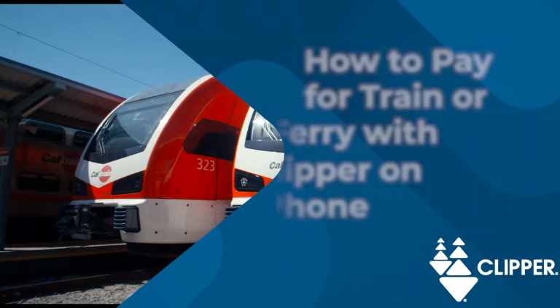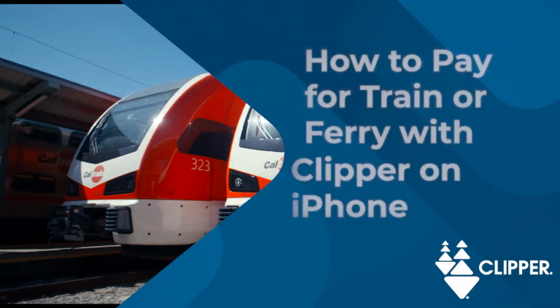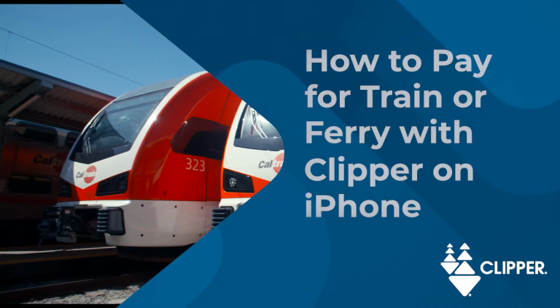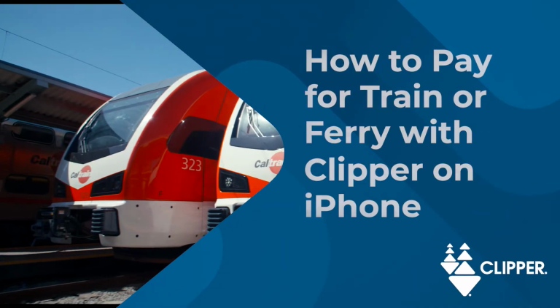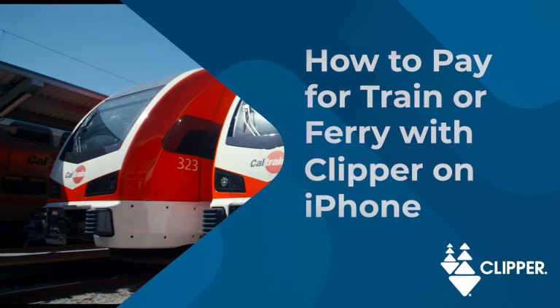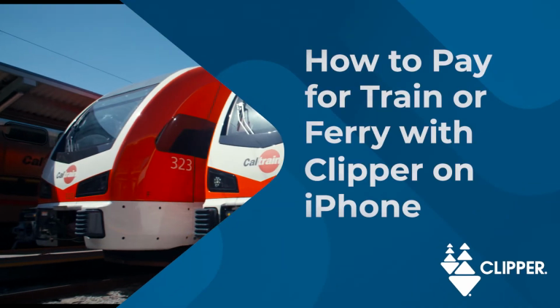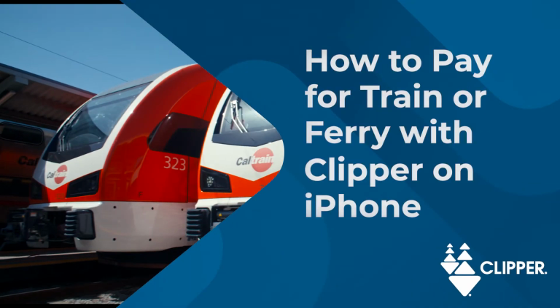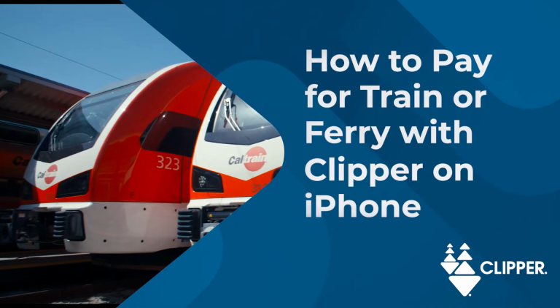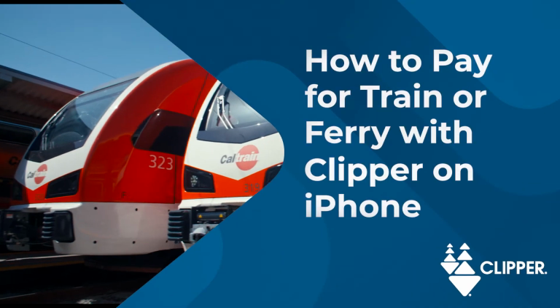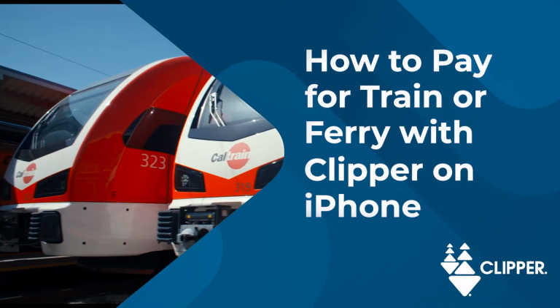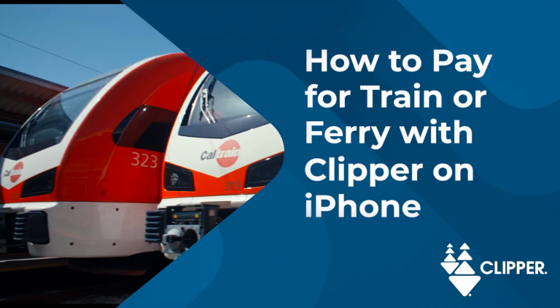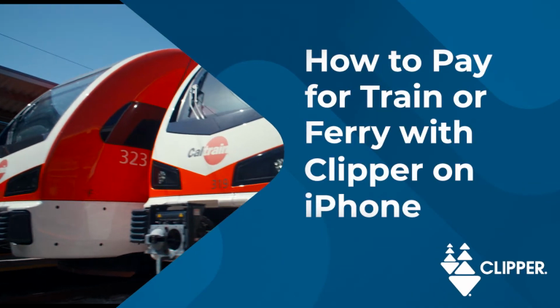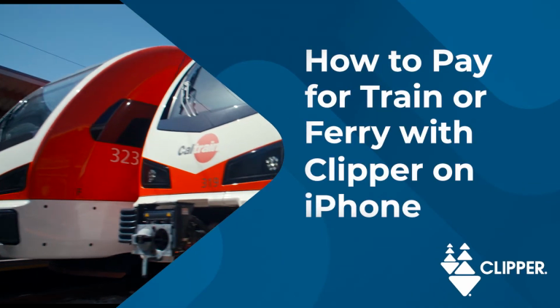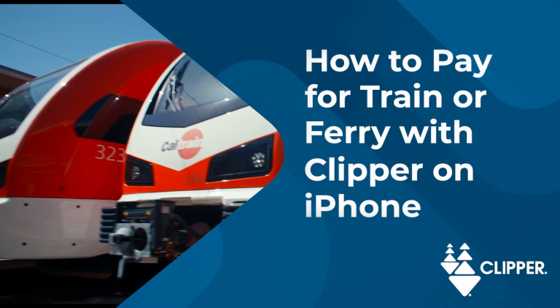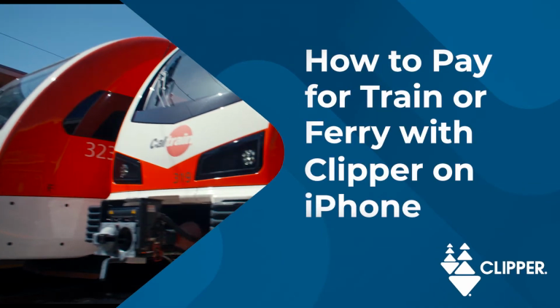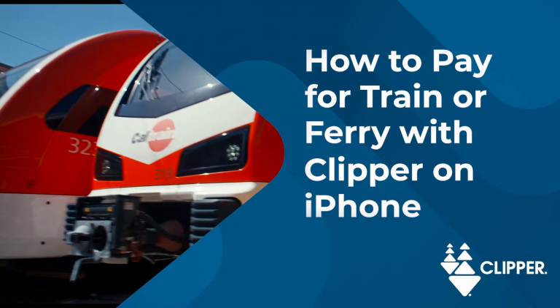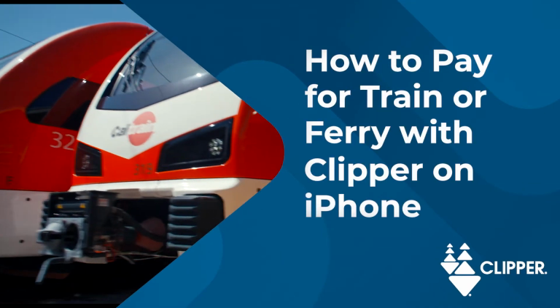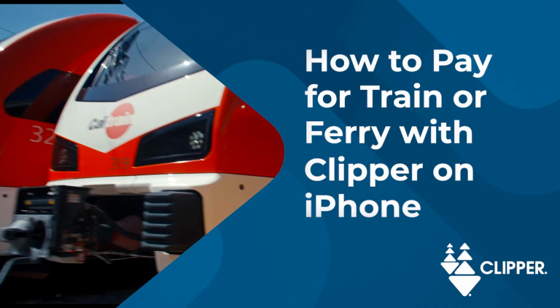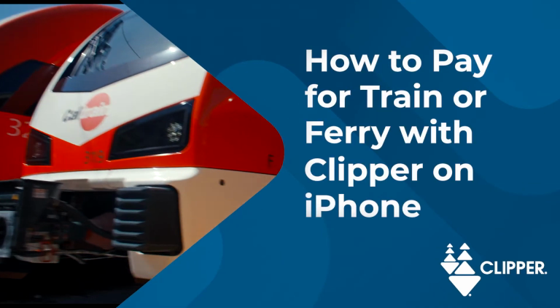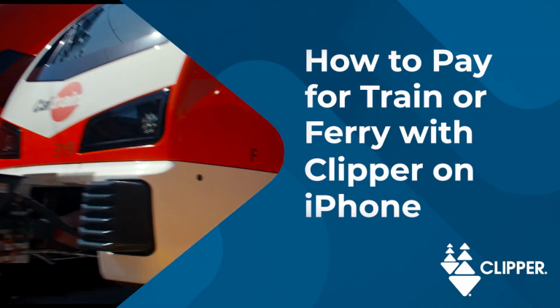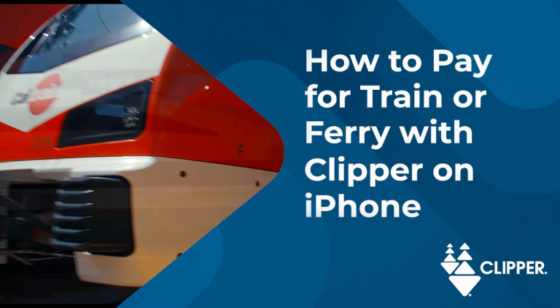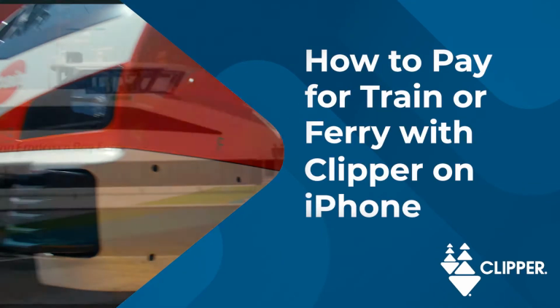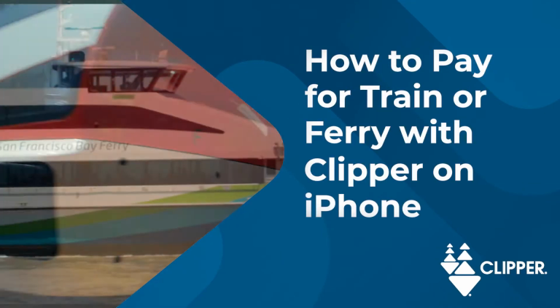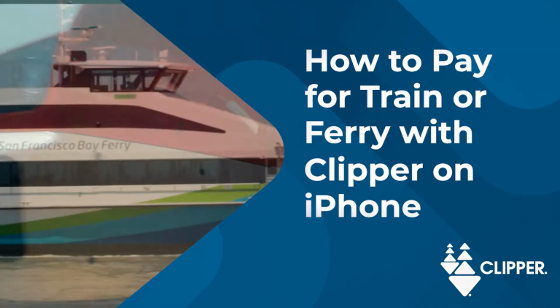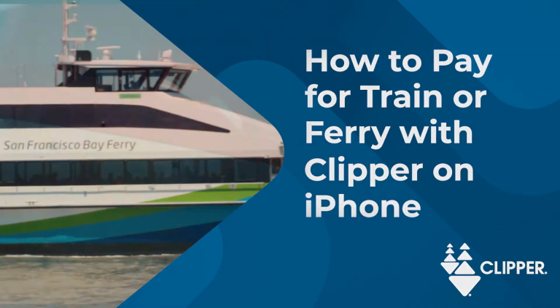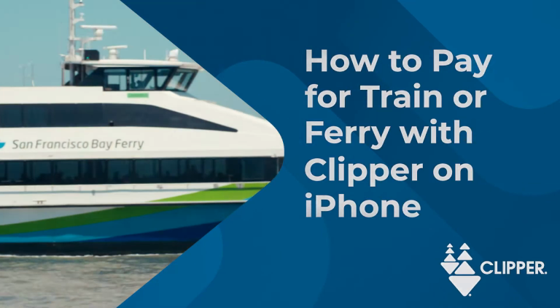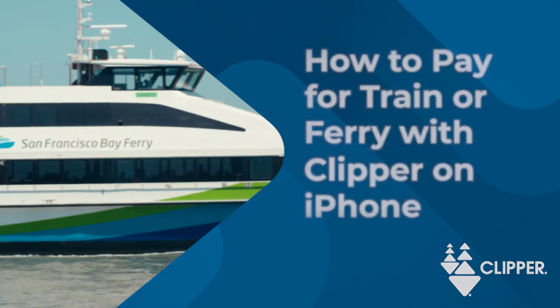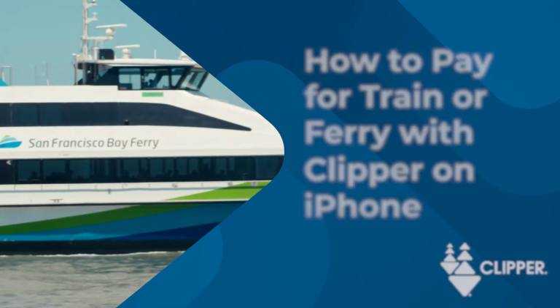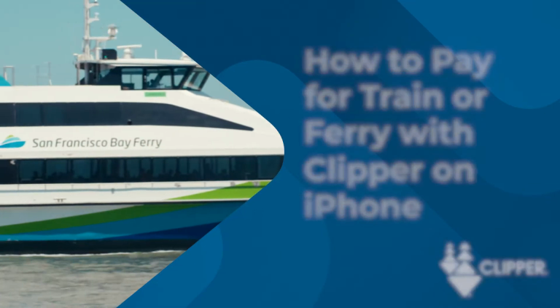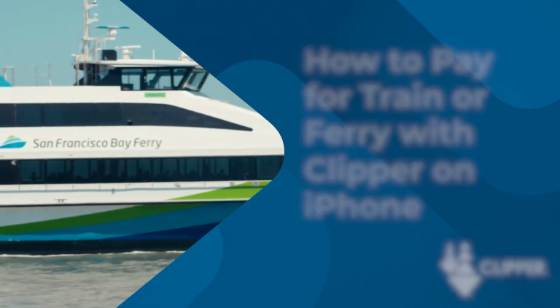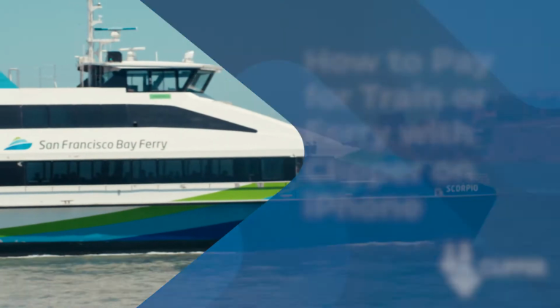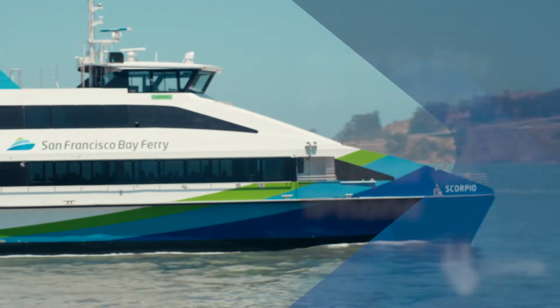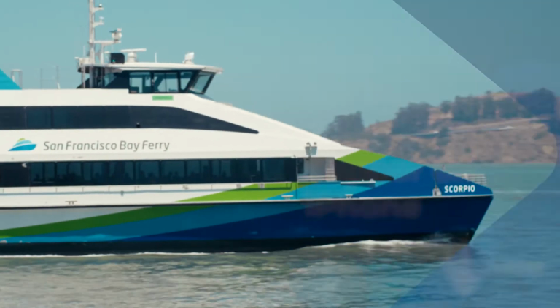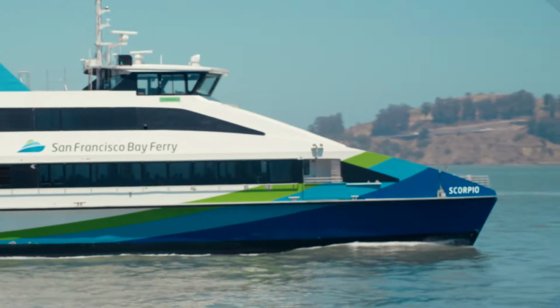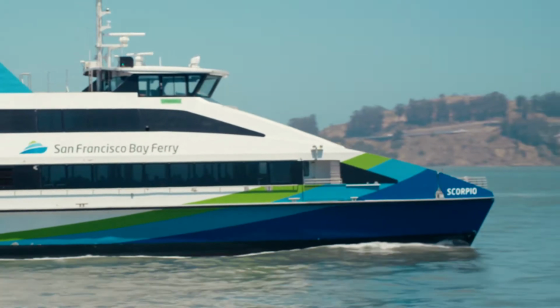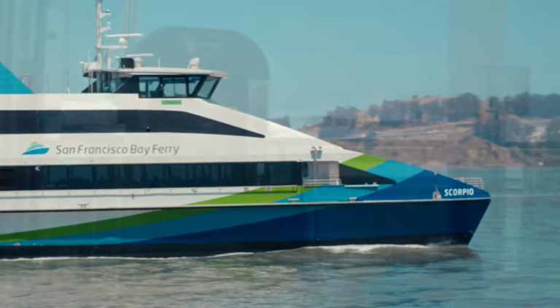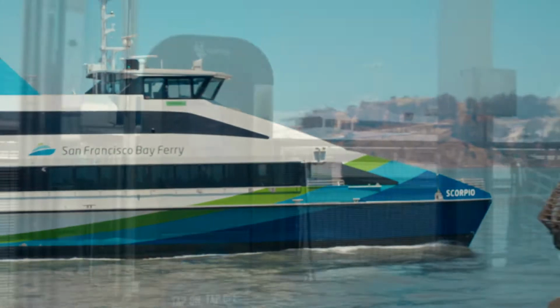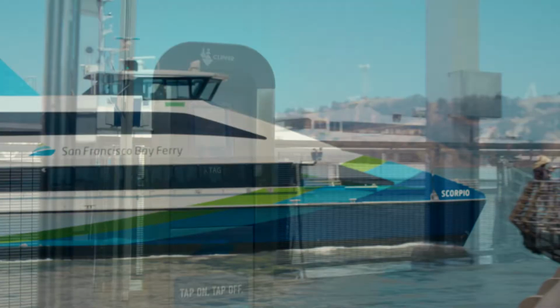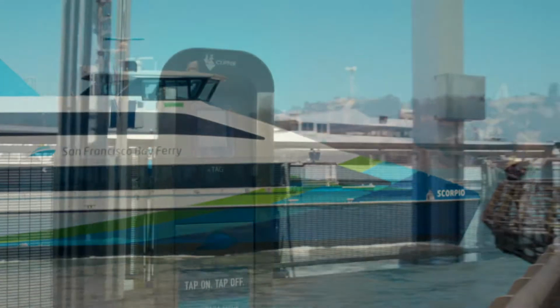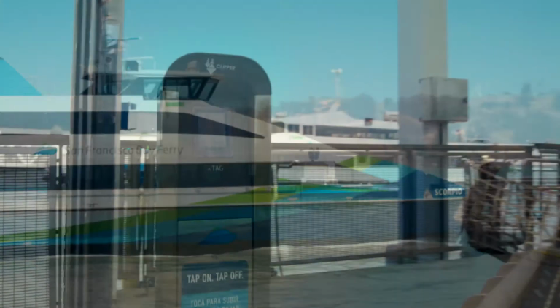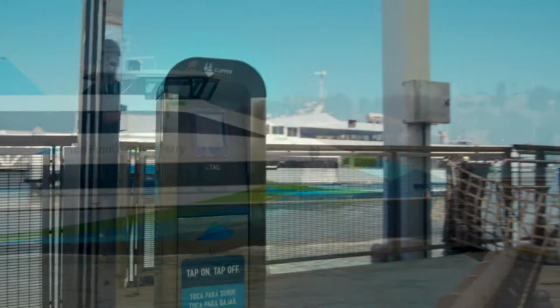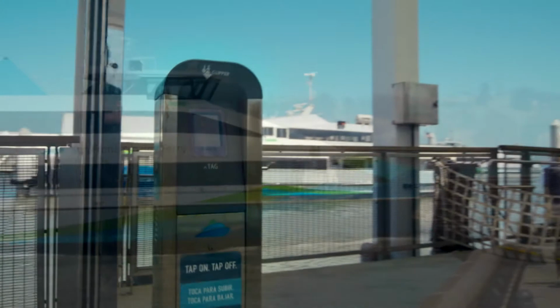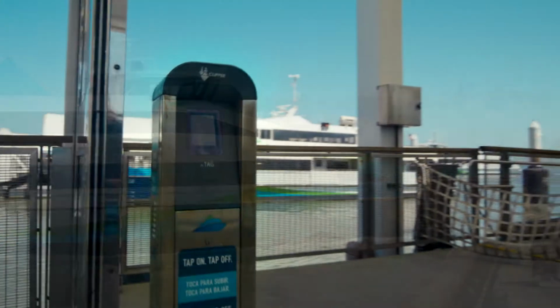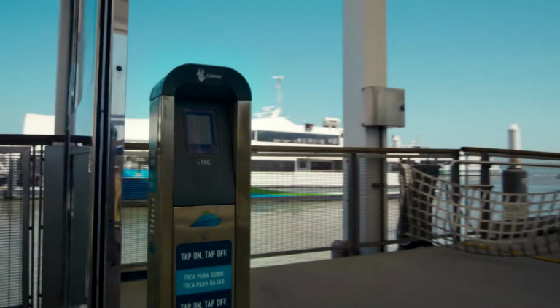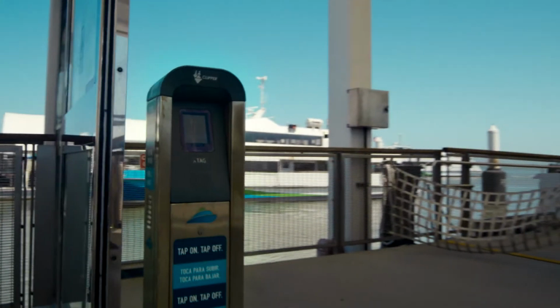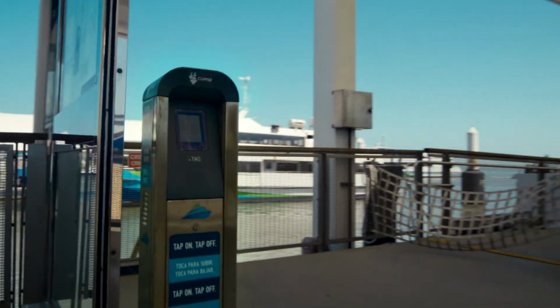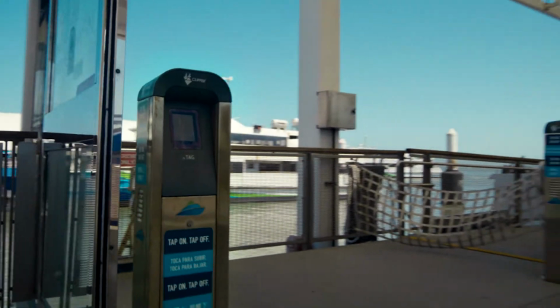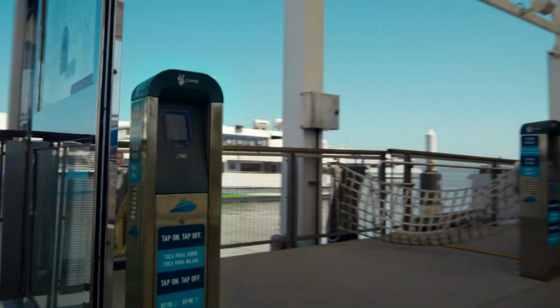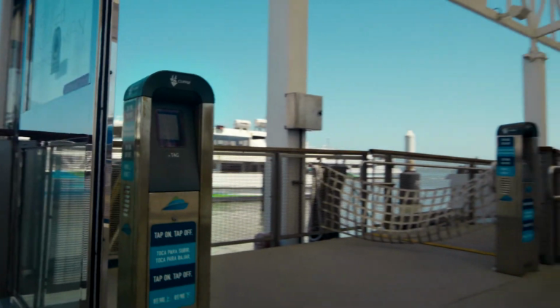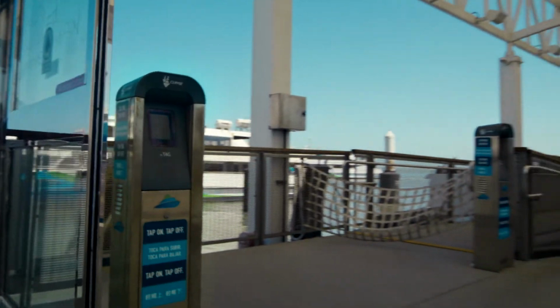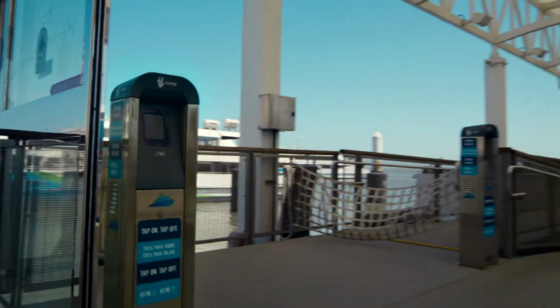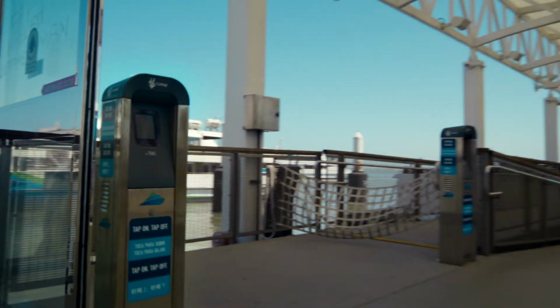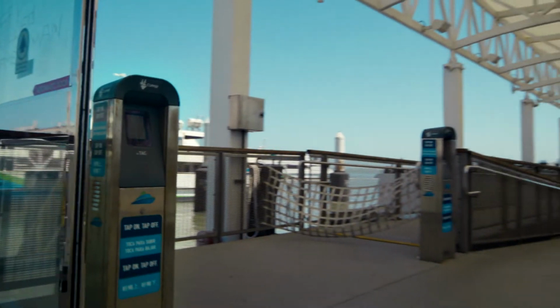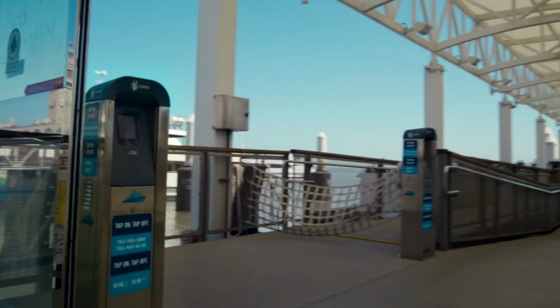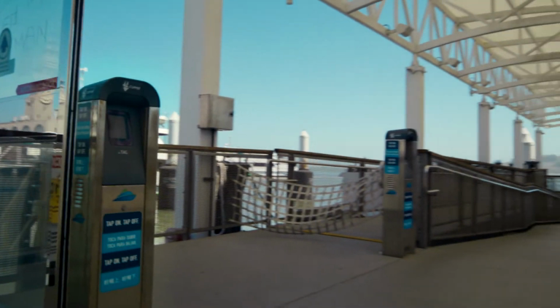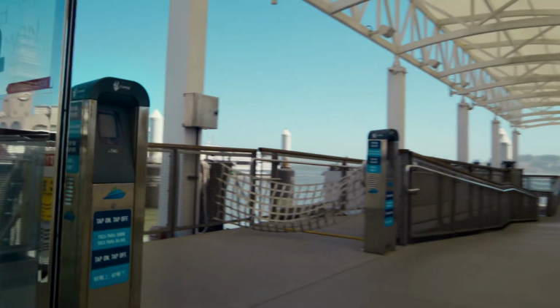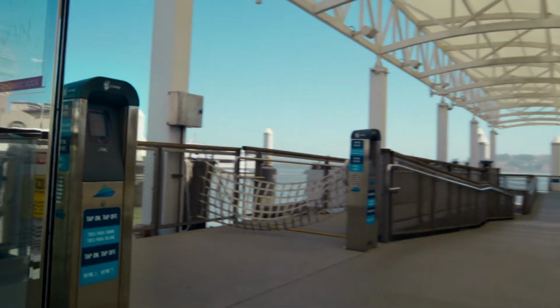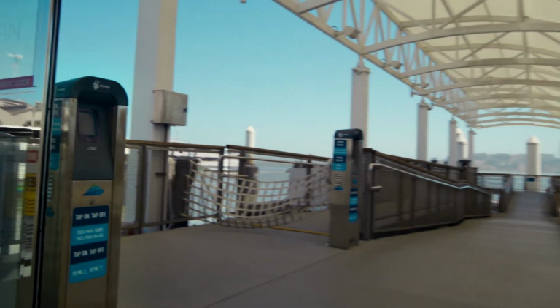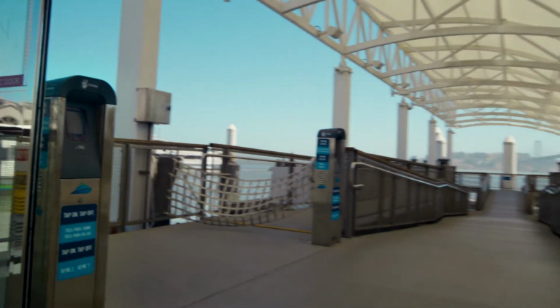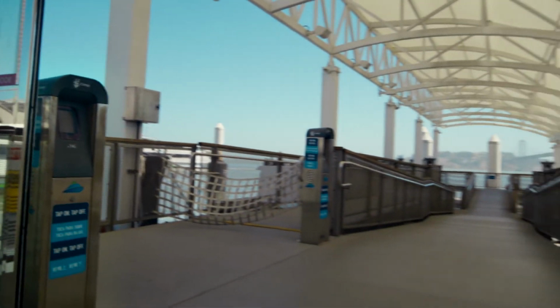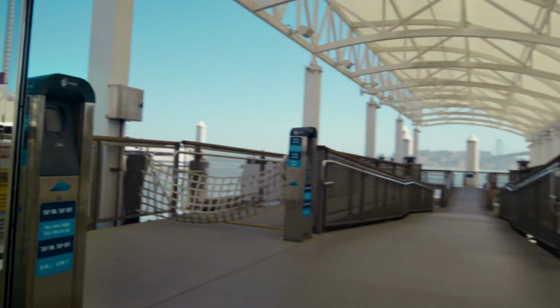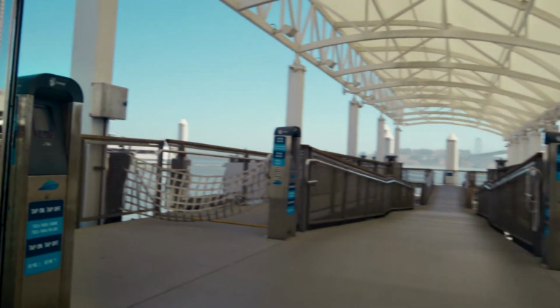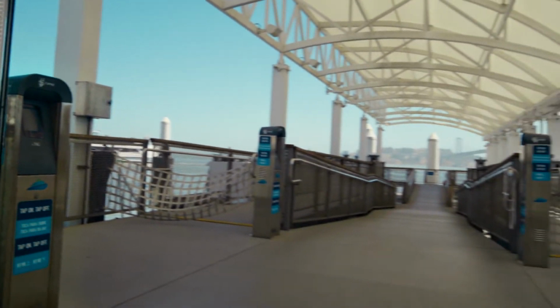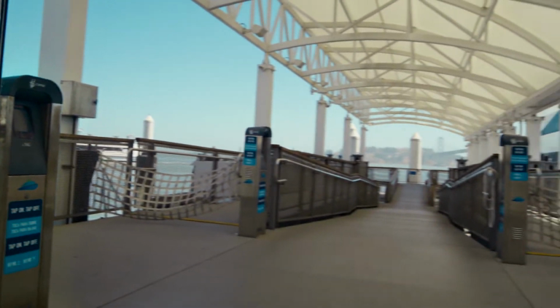How to pay for train or ferry with Clipper on iPhone. Clipper readers for train and ferry services are located on platforms, by gates, or in the station.